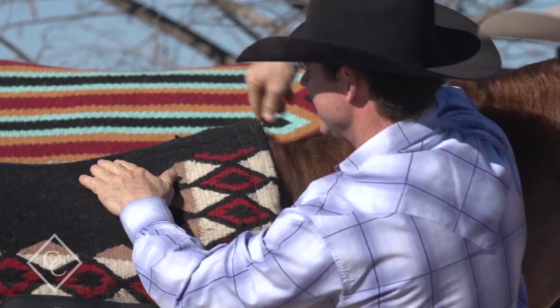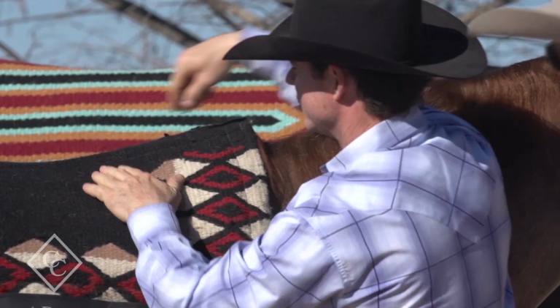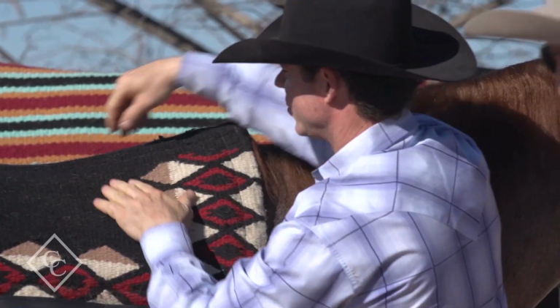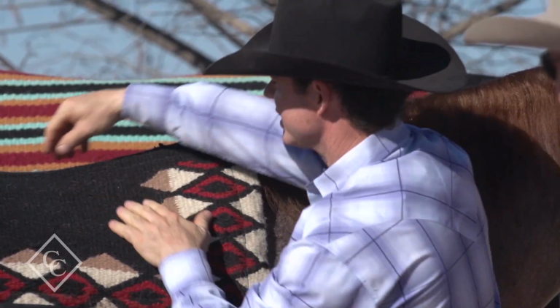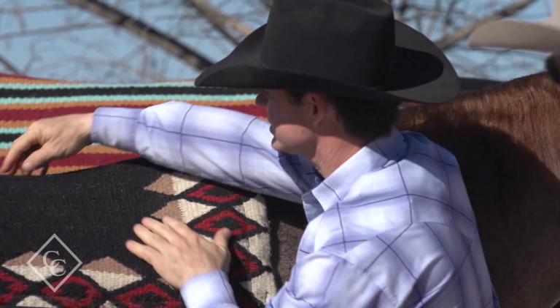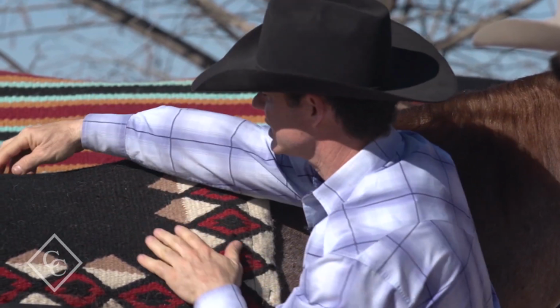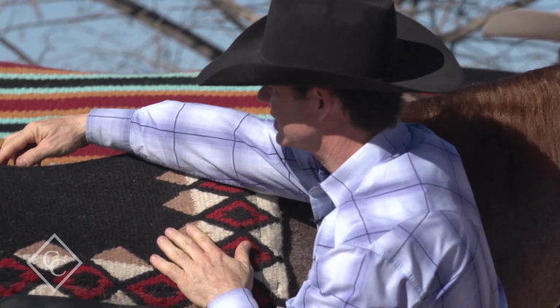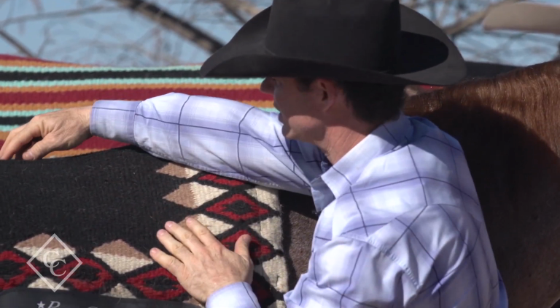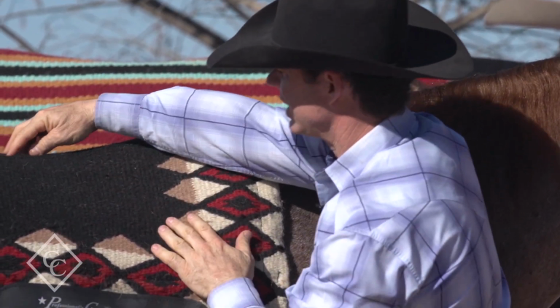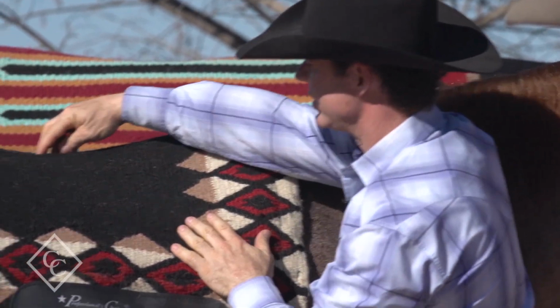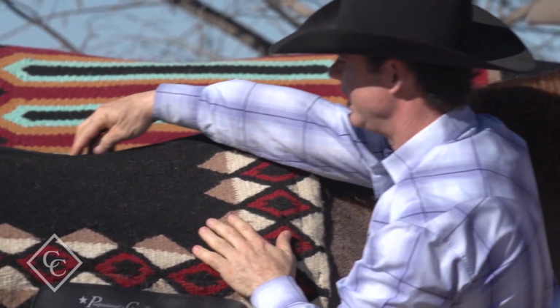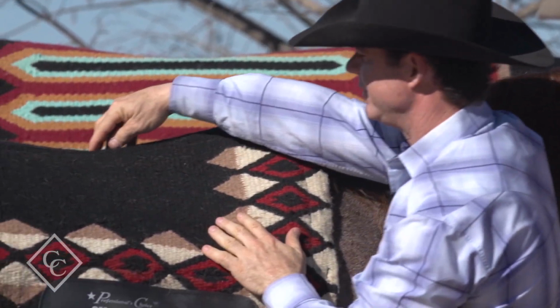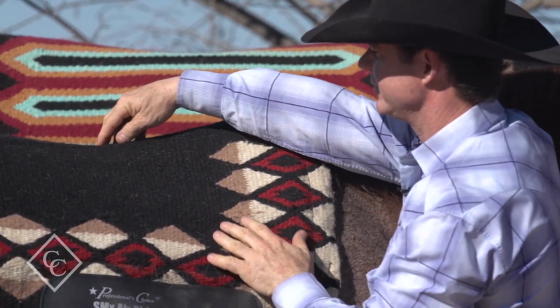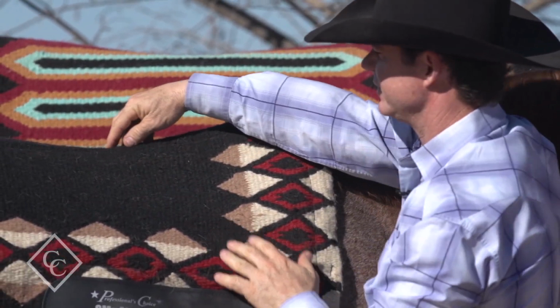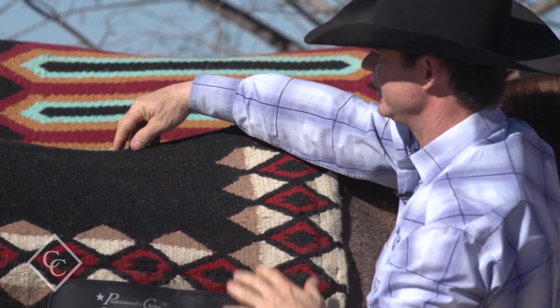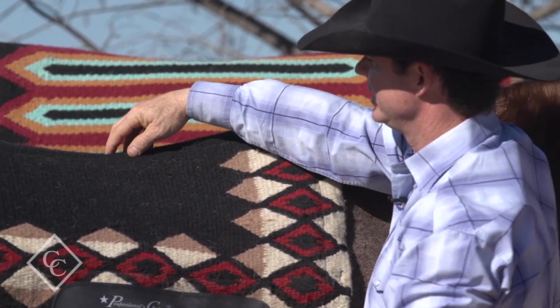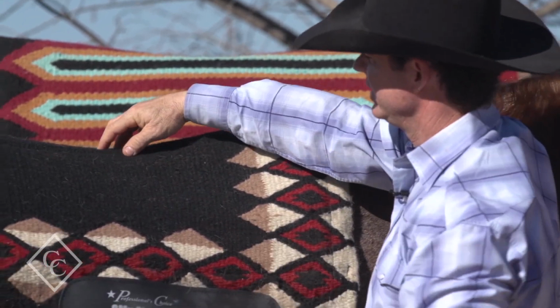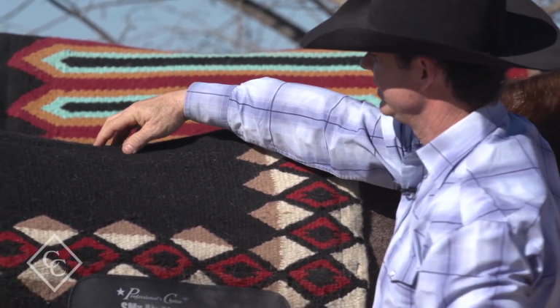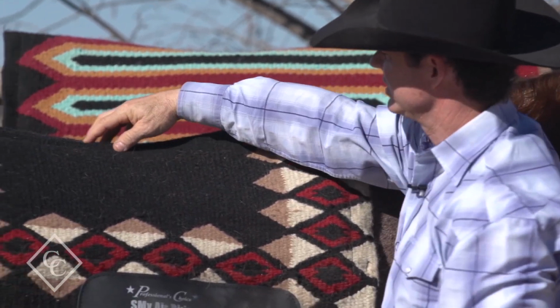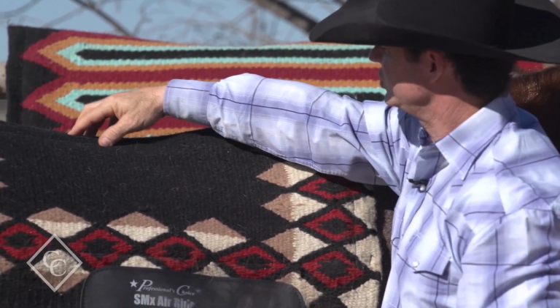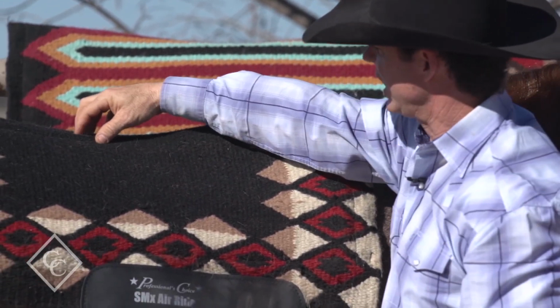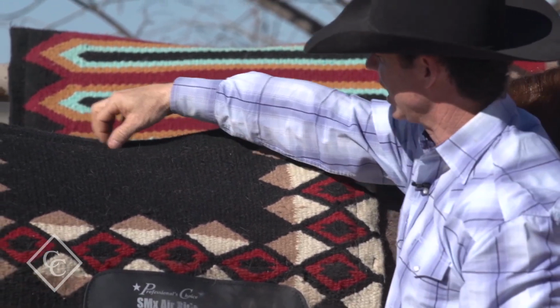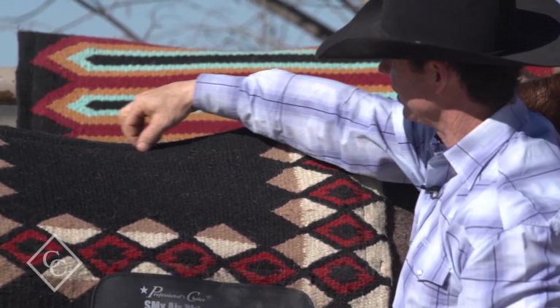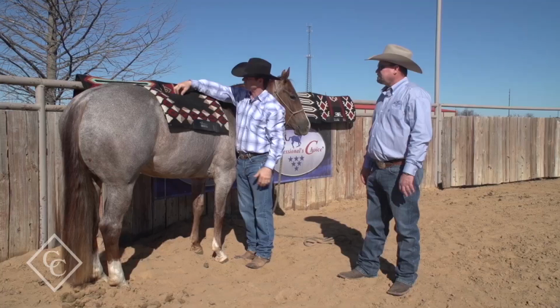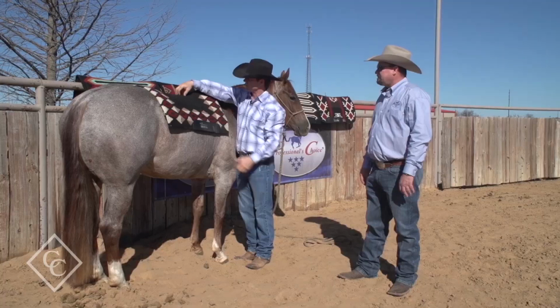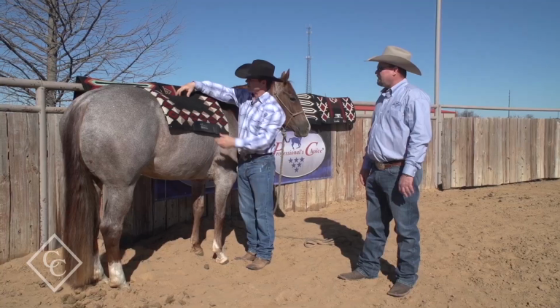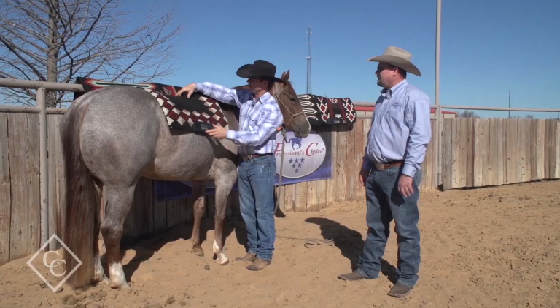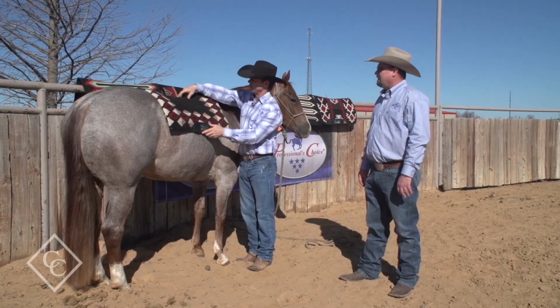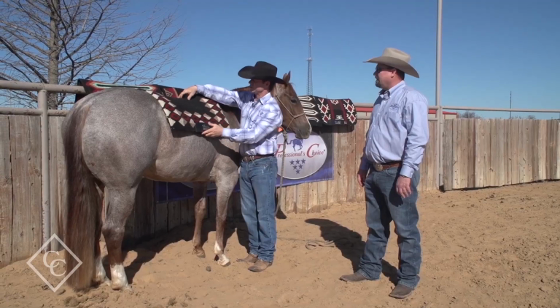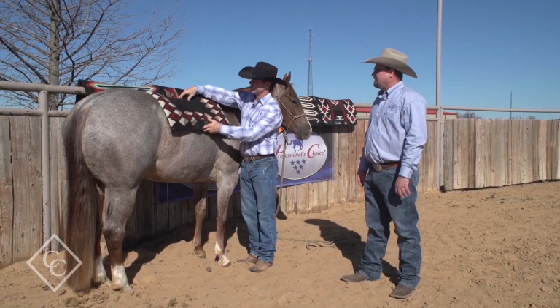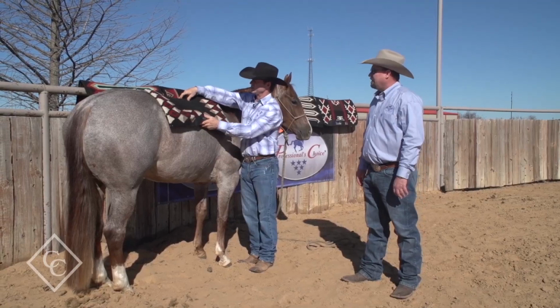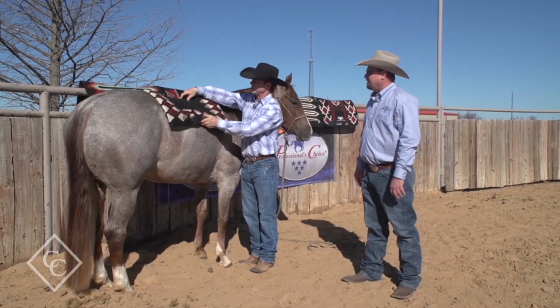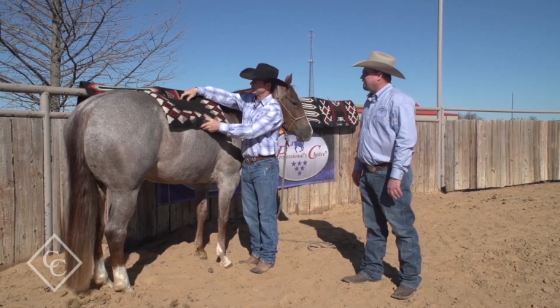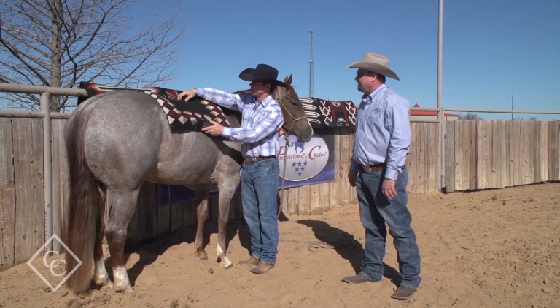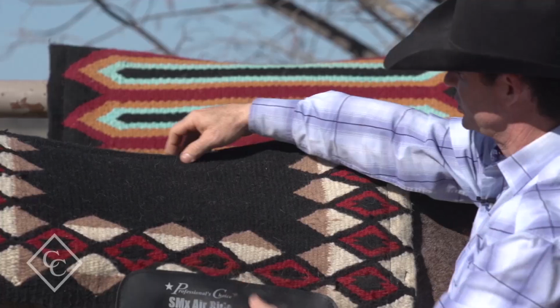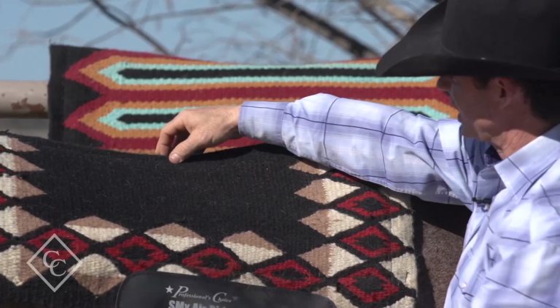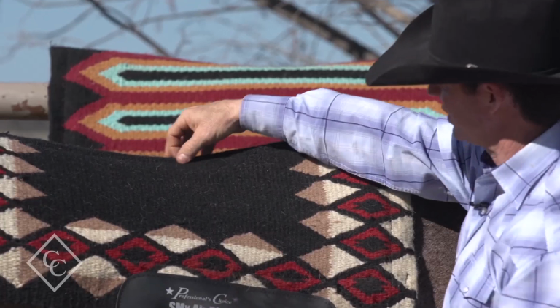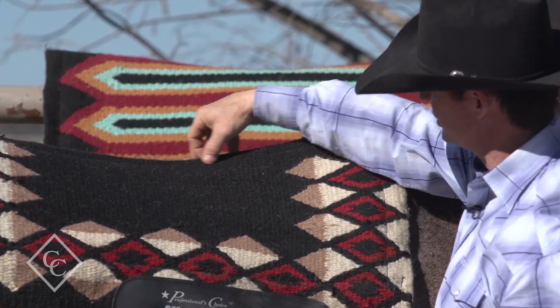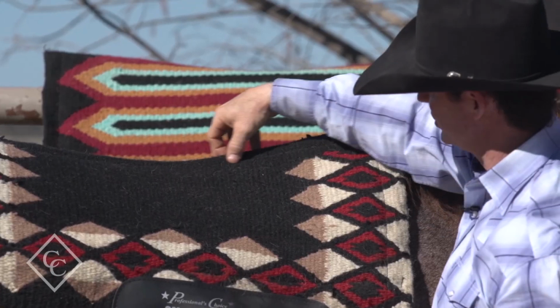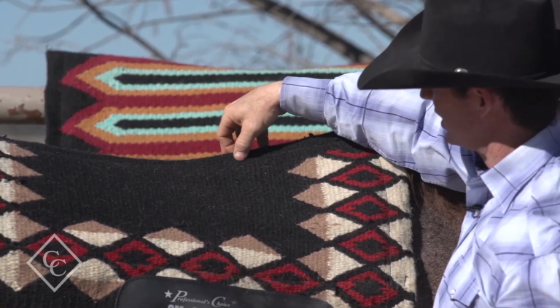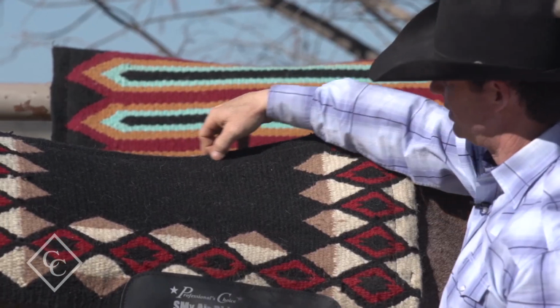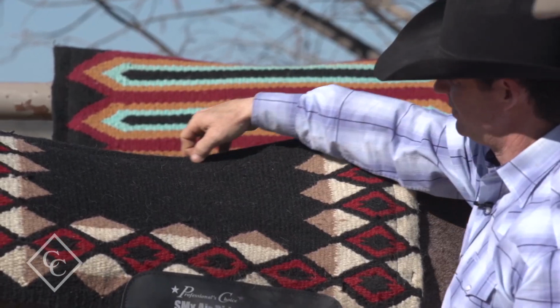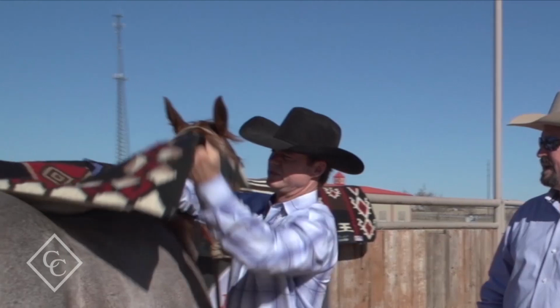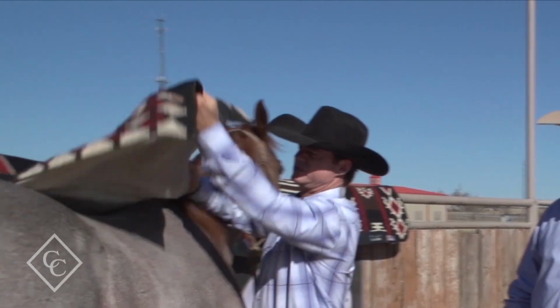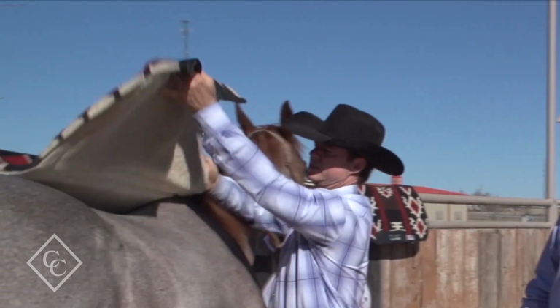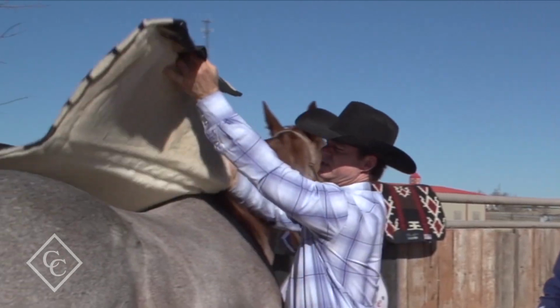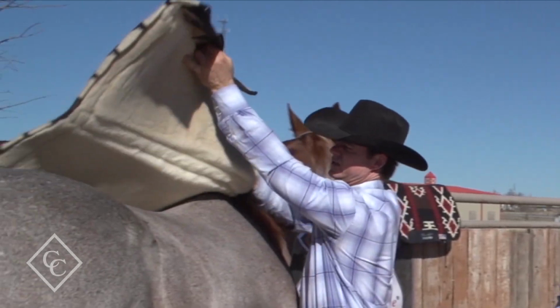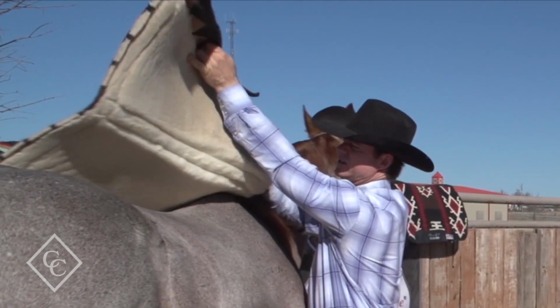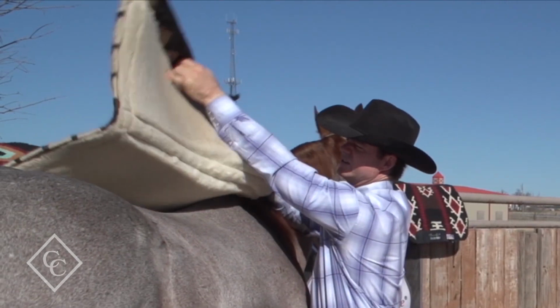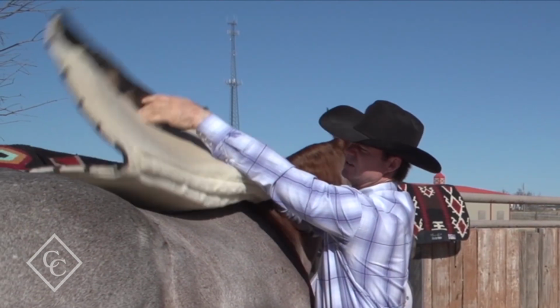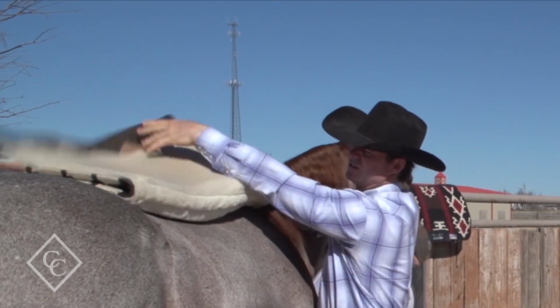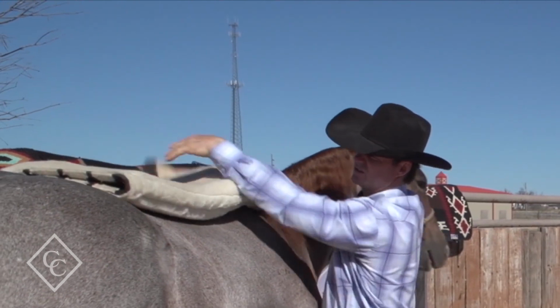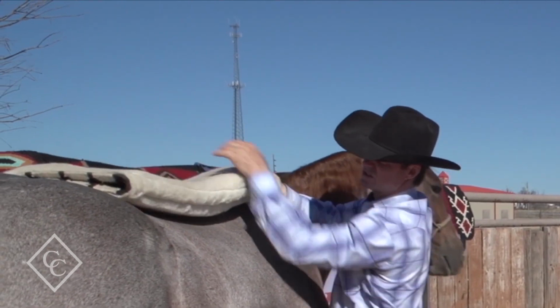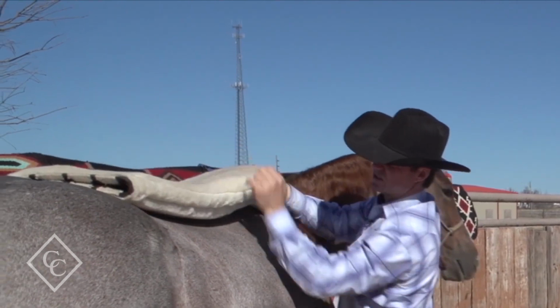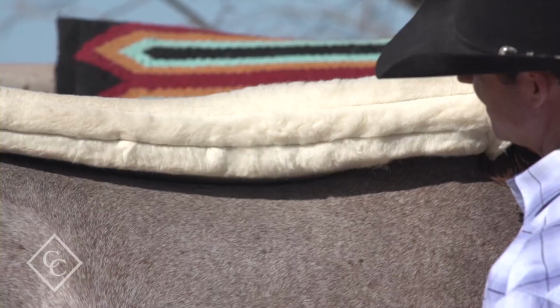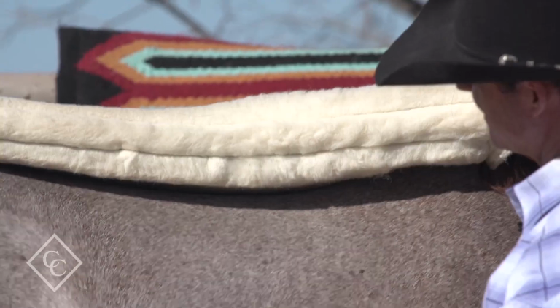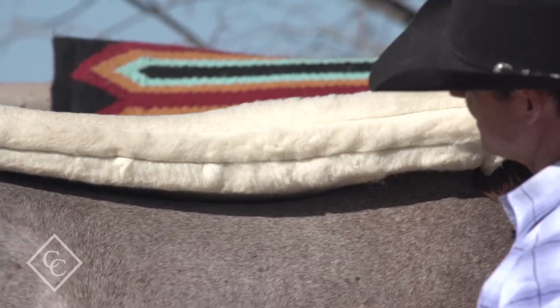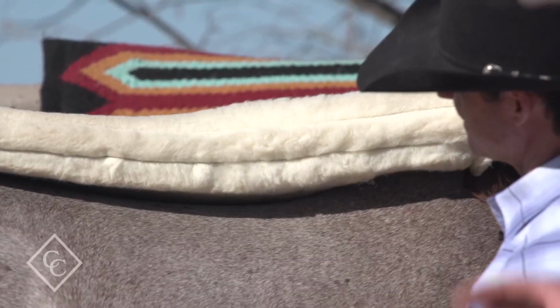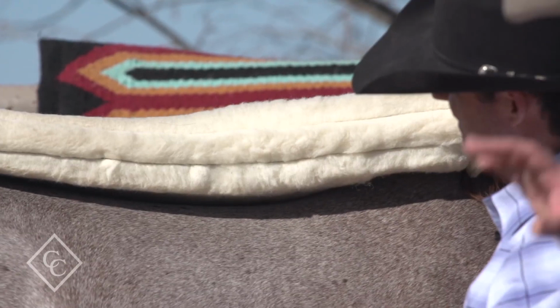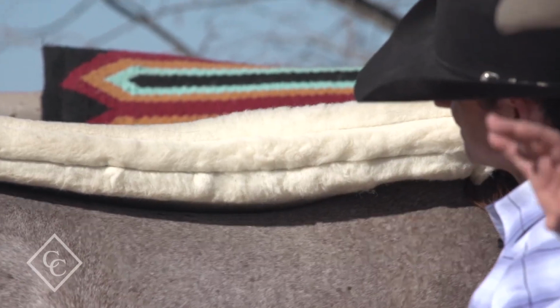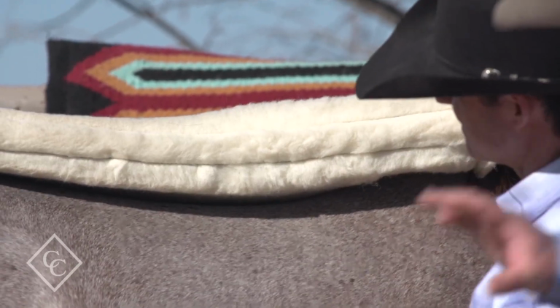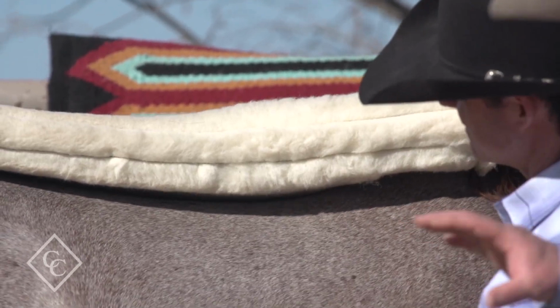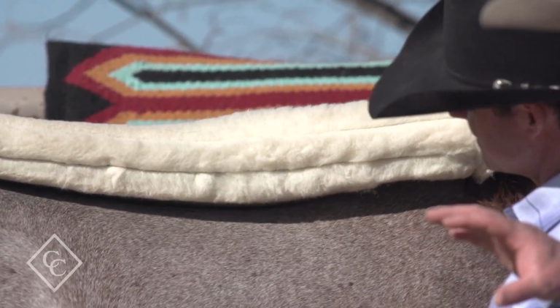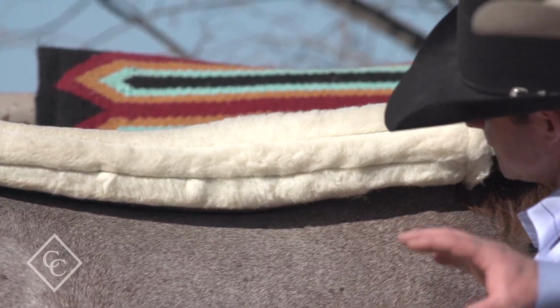And what is this channel down in here — tell me about that channel that you have. The reason we put the channel in there was to take the pressure off the horse's spine.